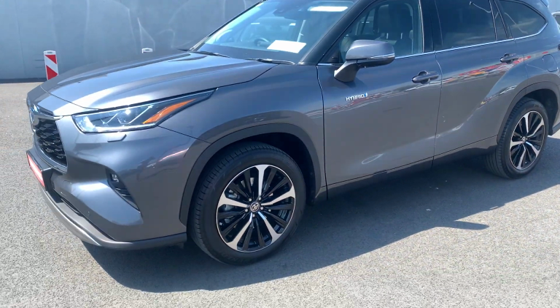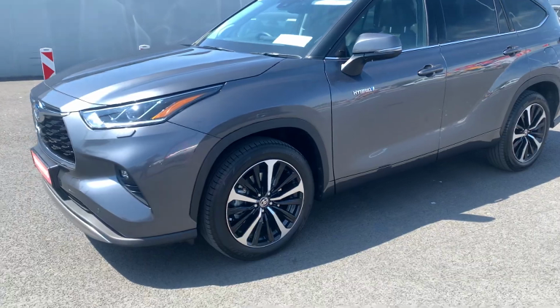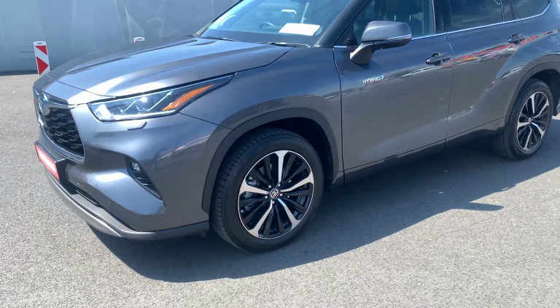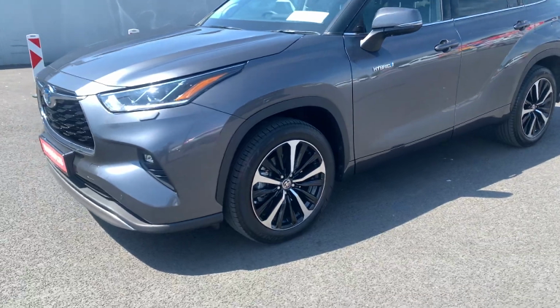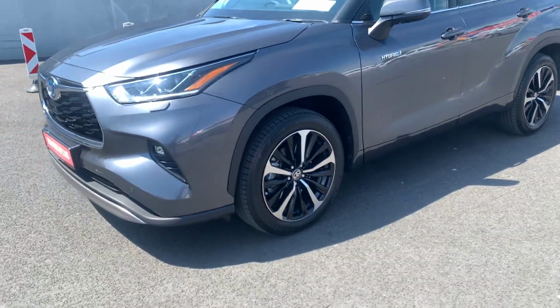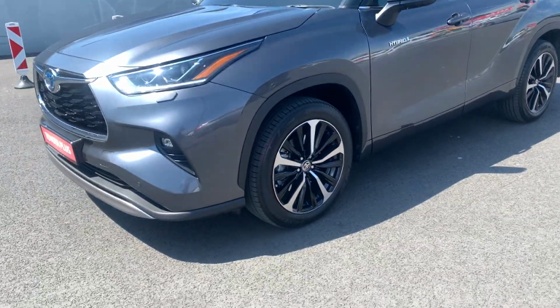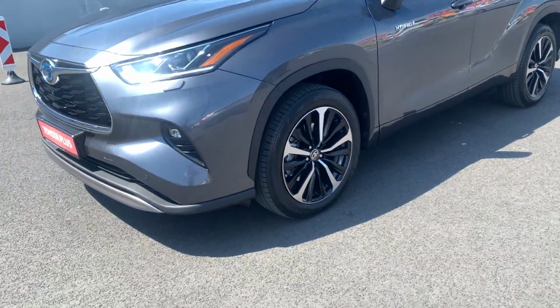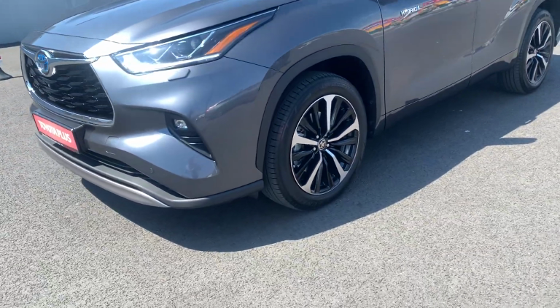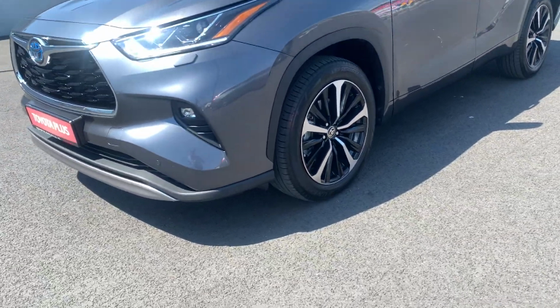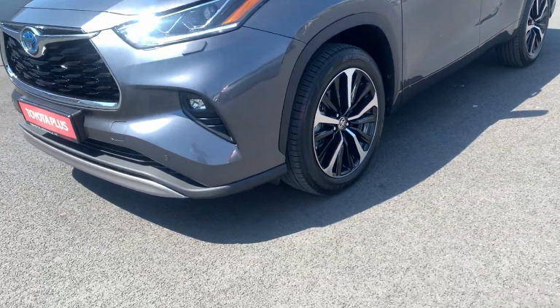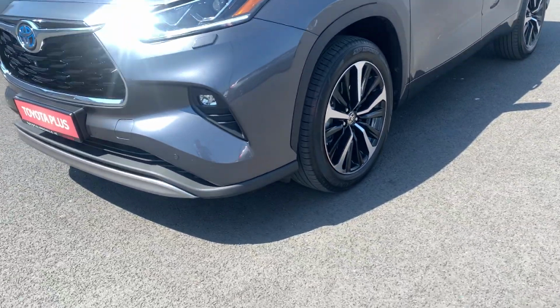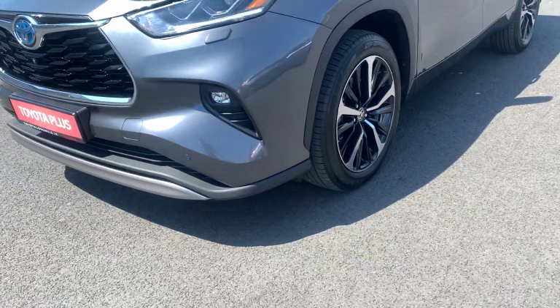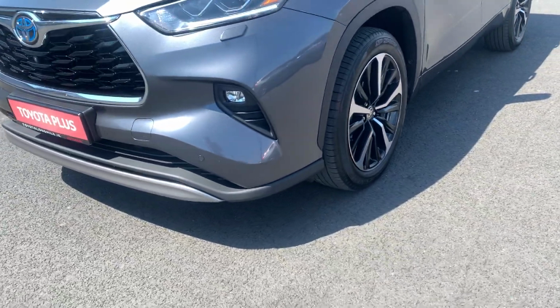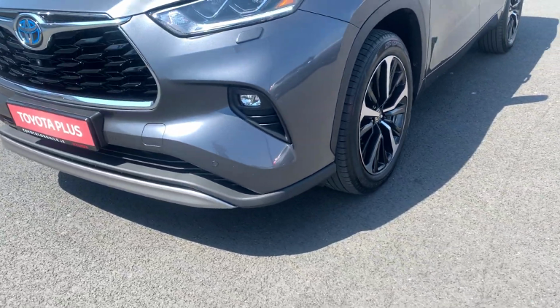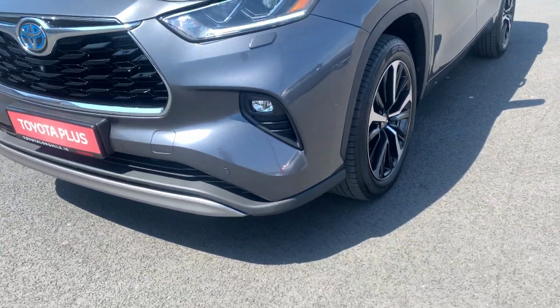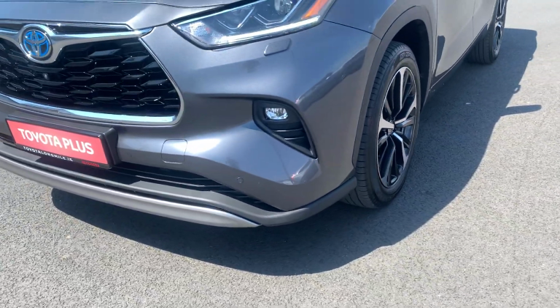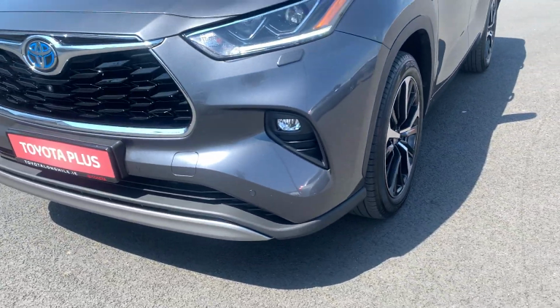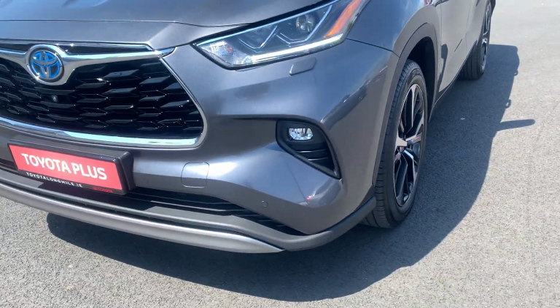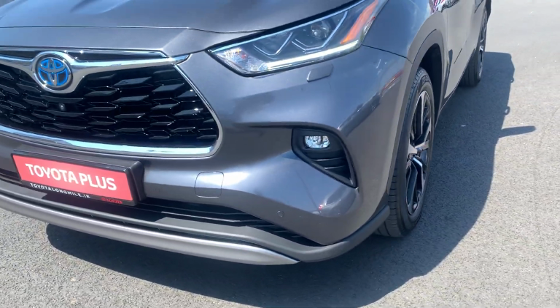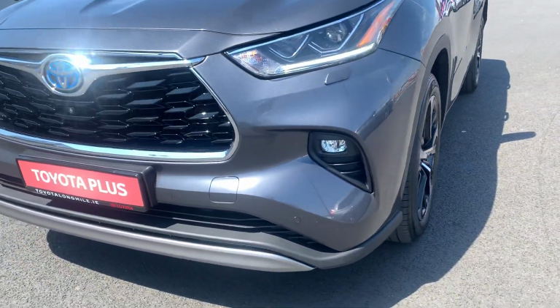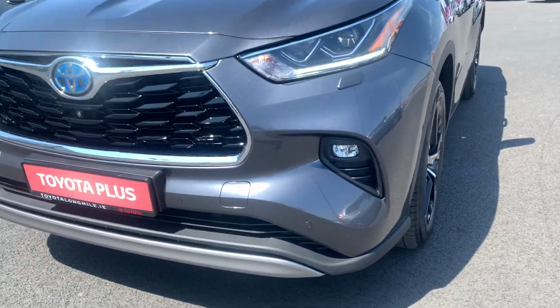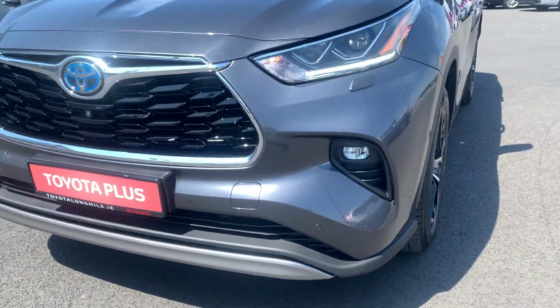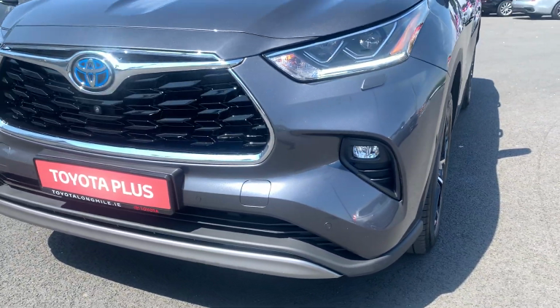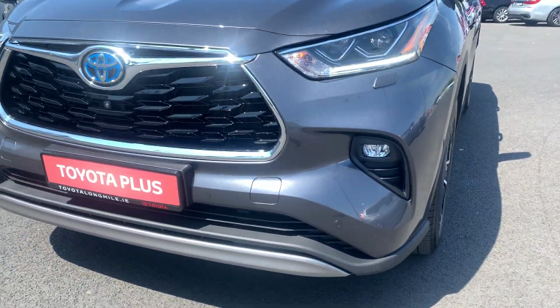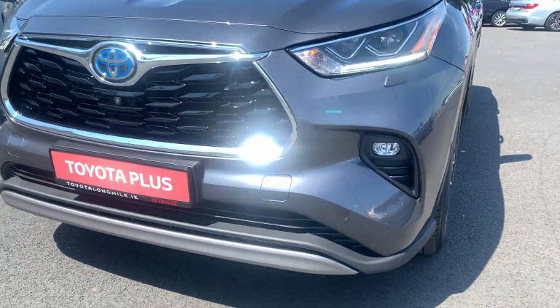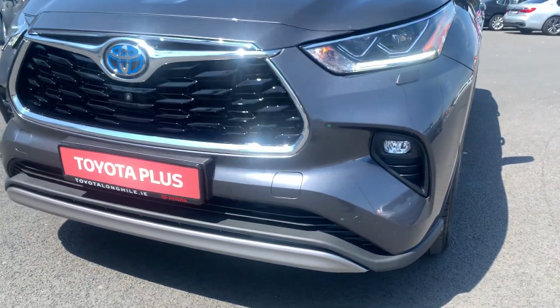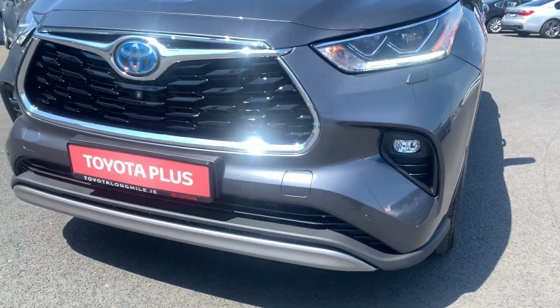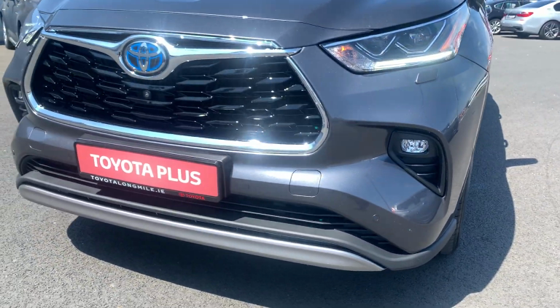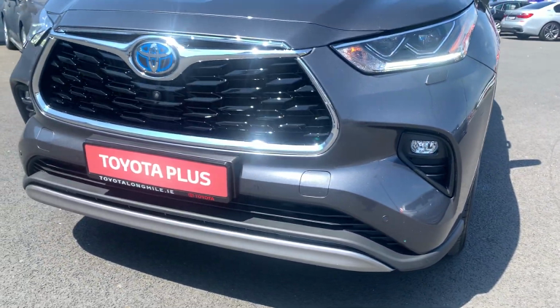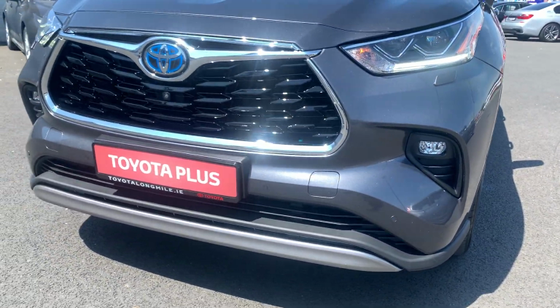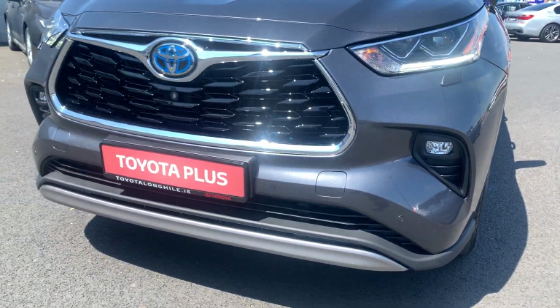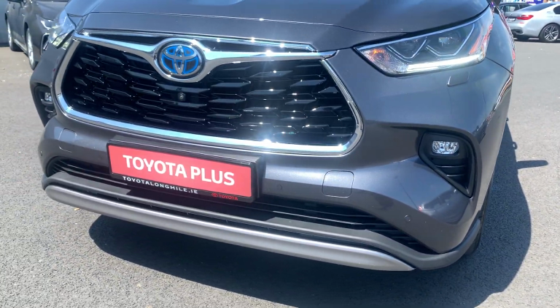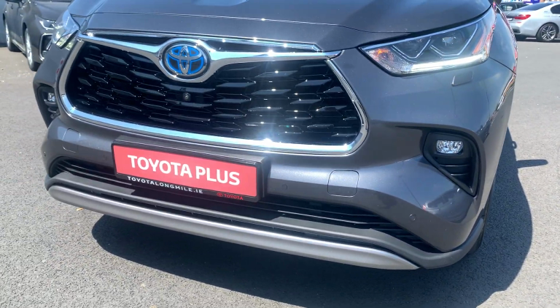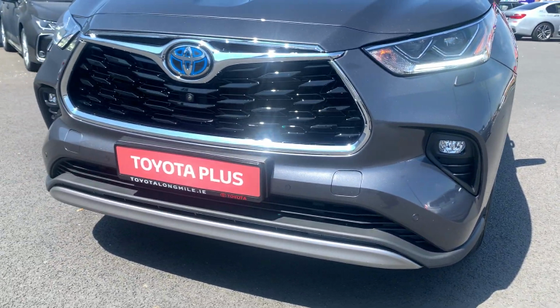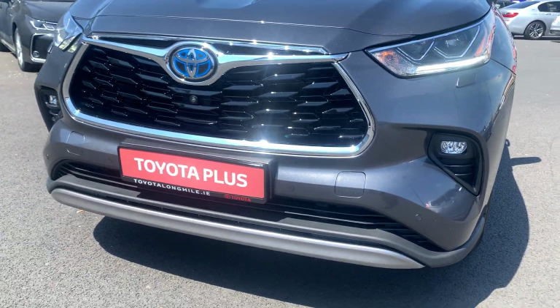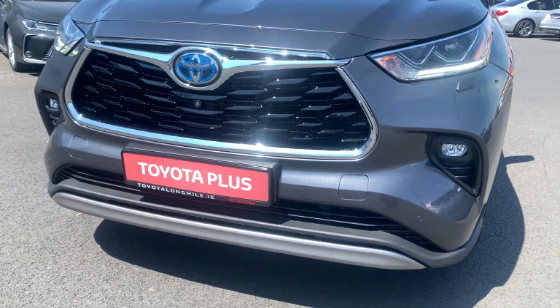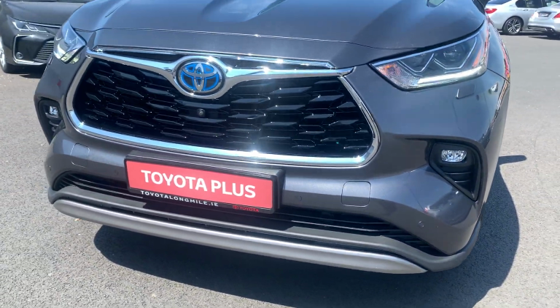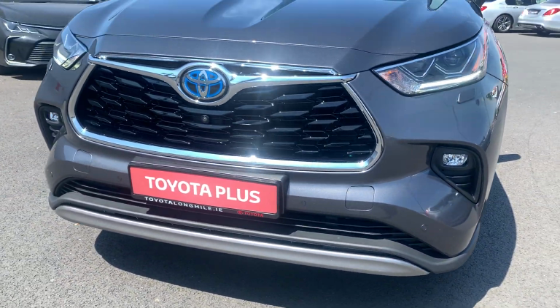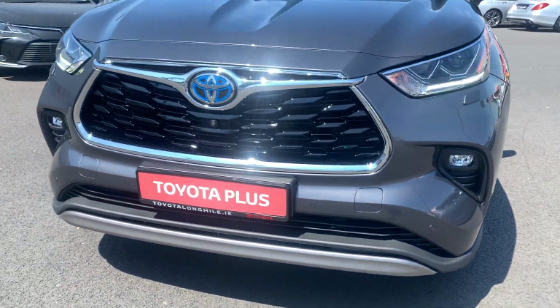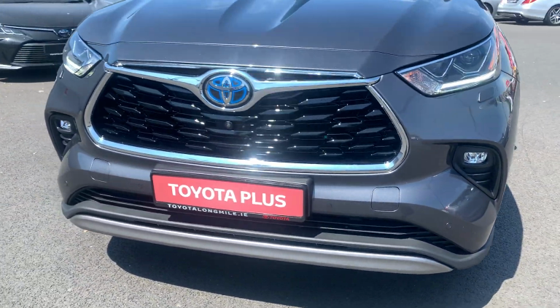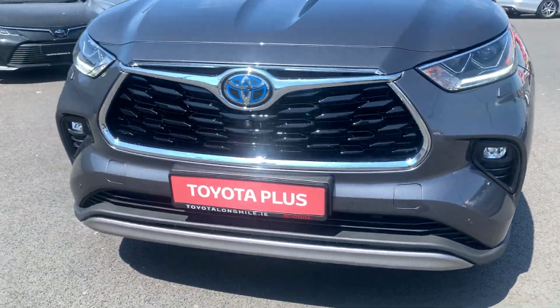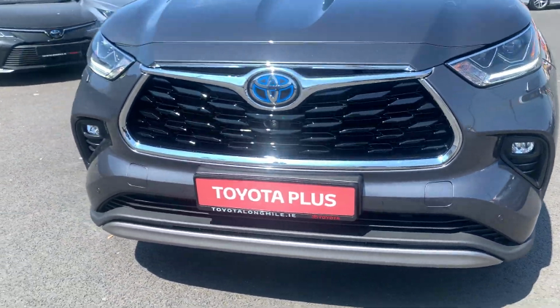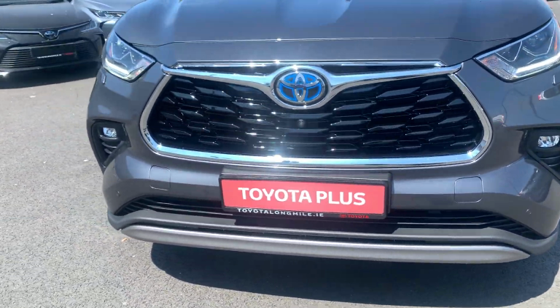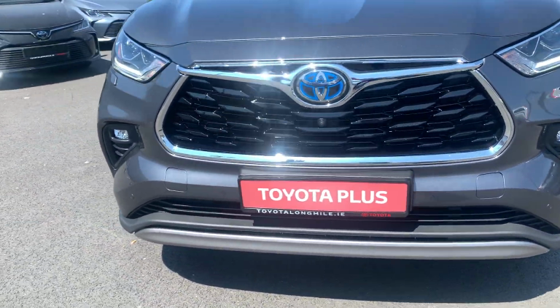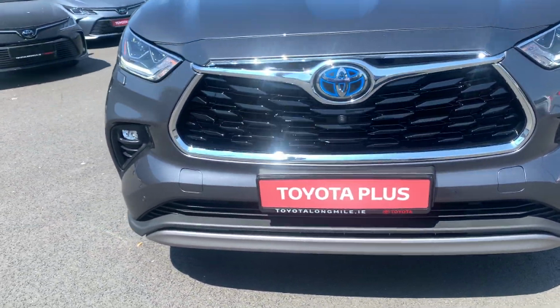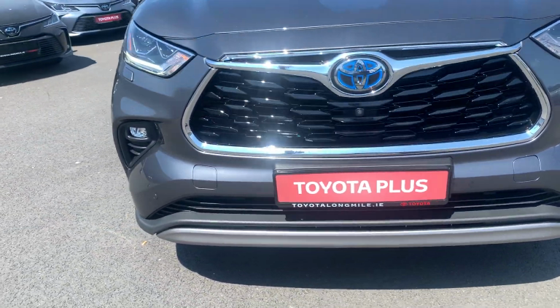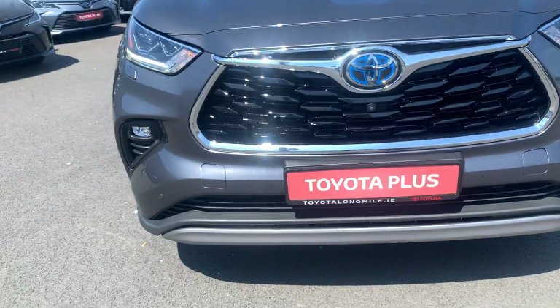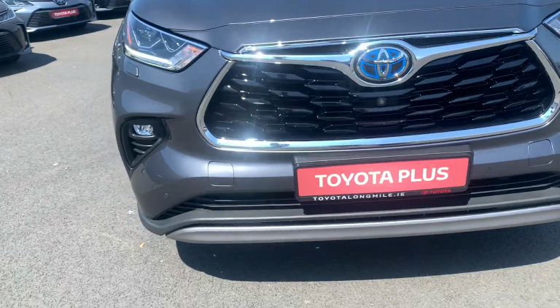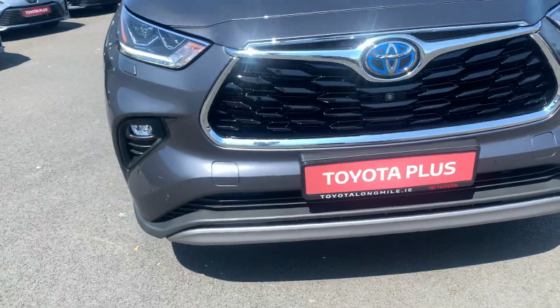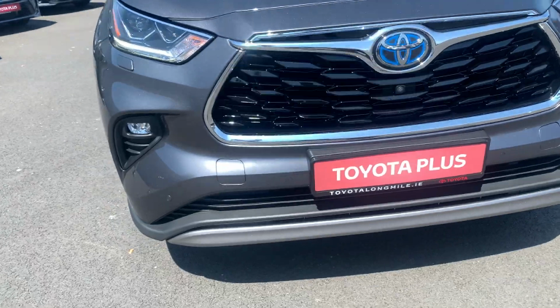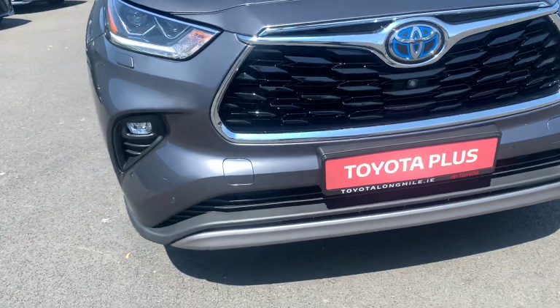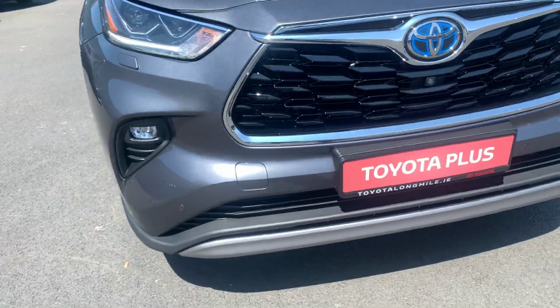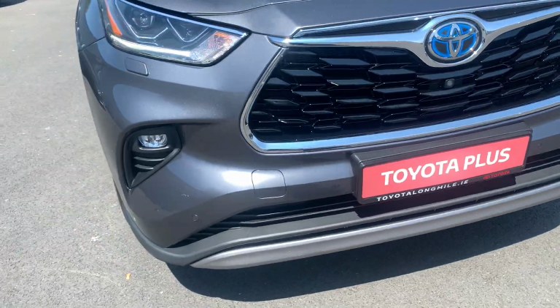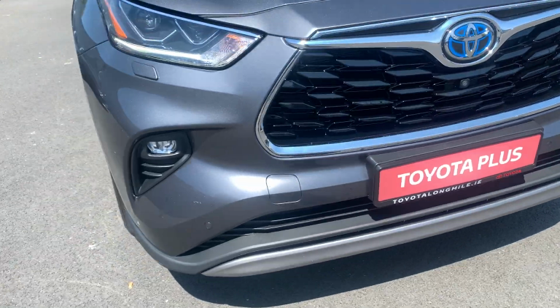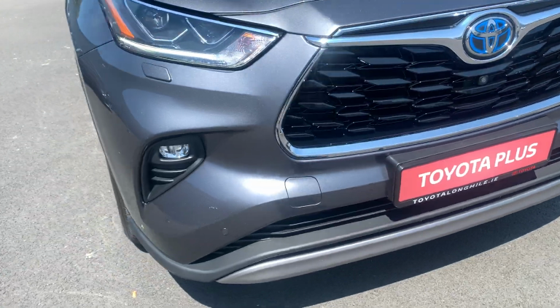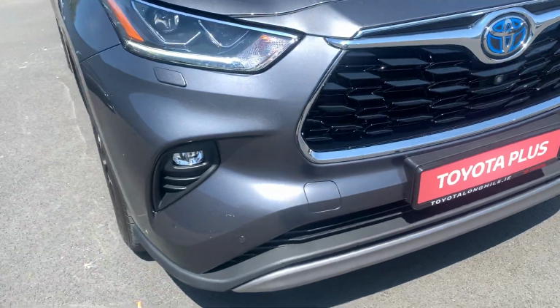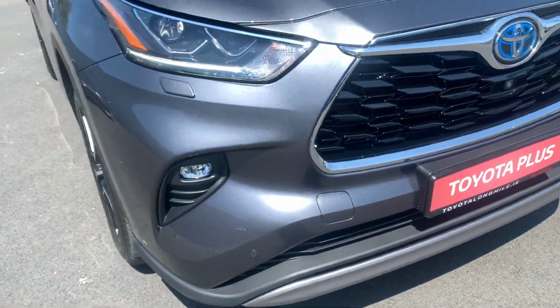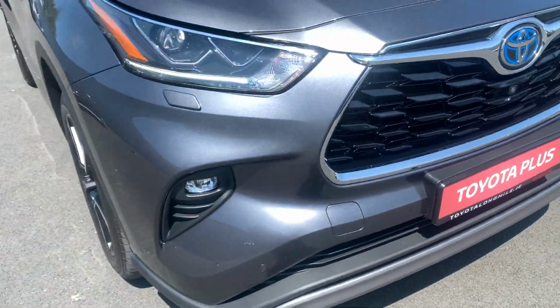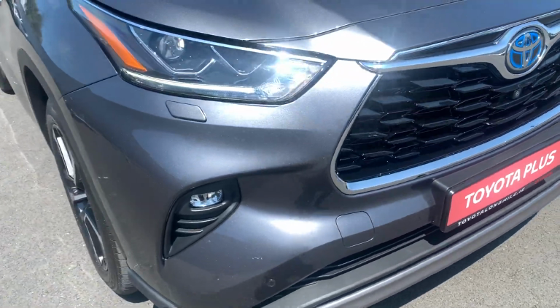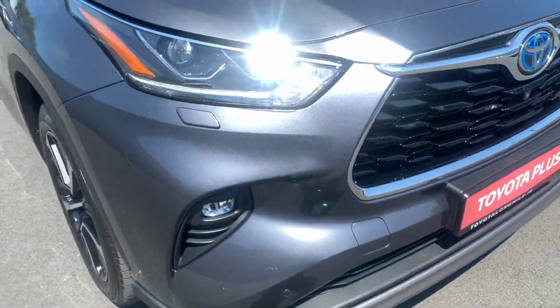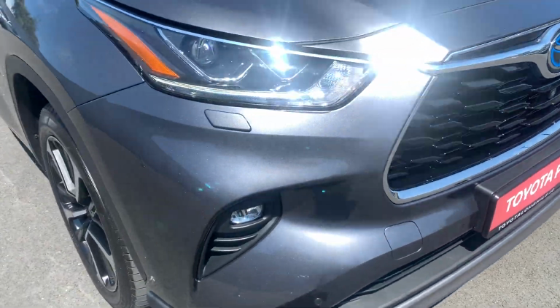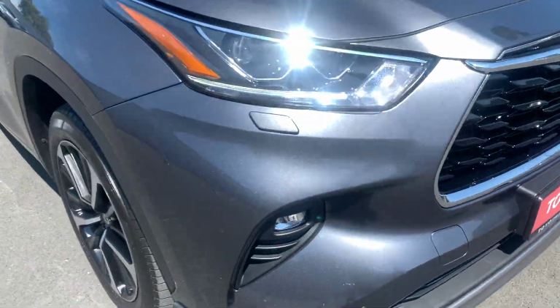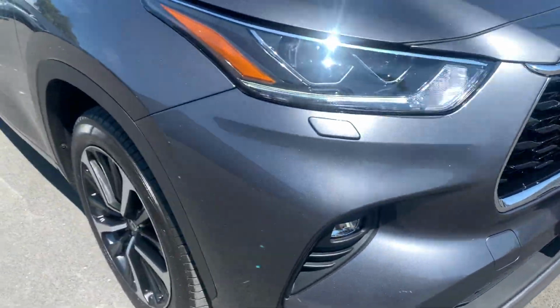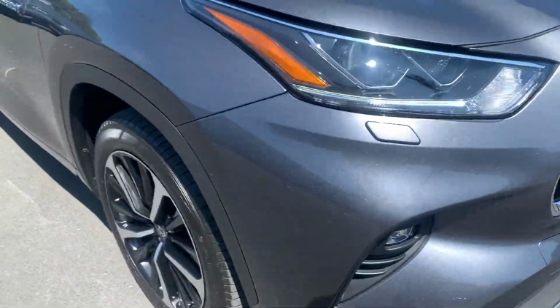Coming to the front, you have your front daytime running lights. You also have your front fog lights, front sensors, and front camera.